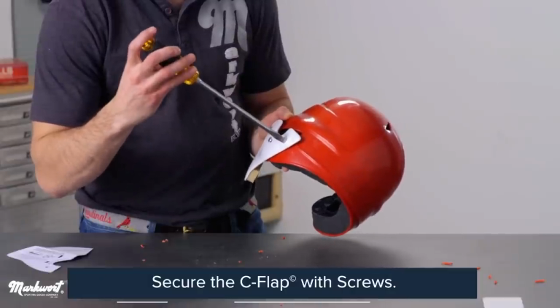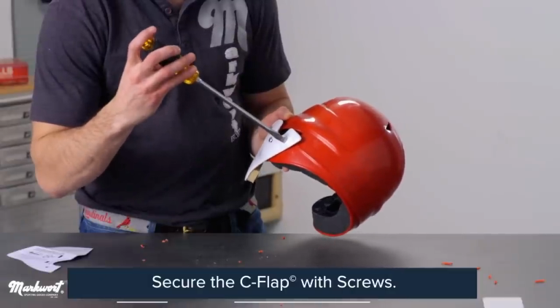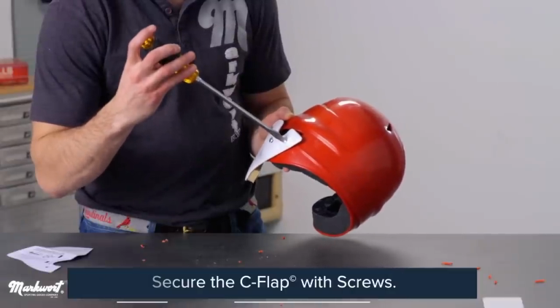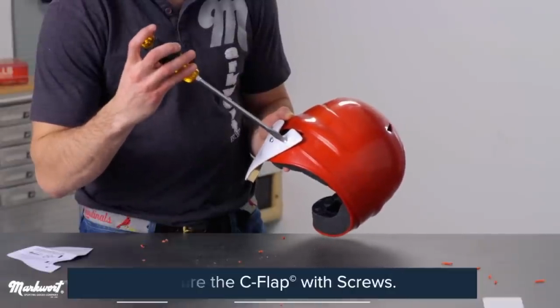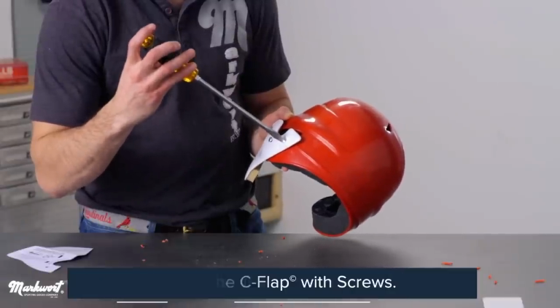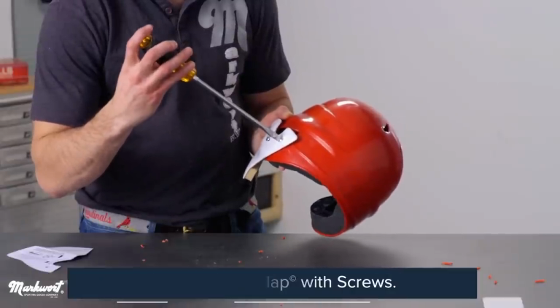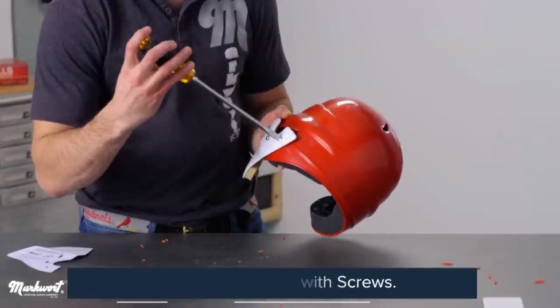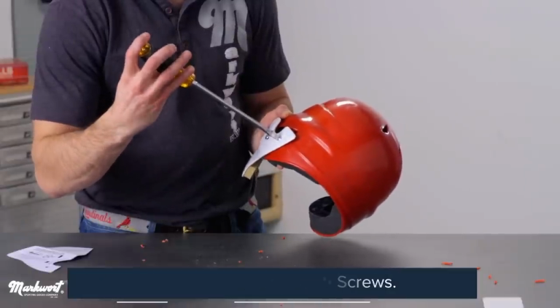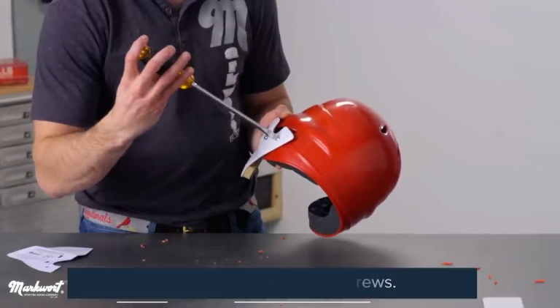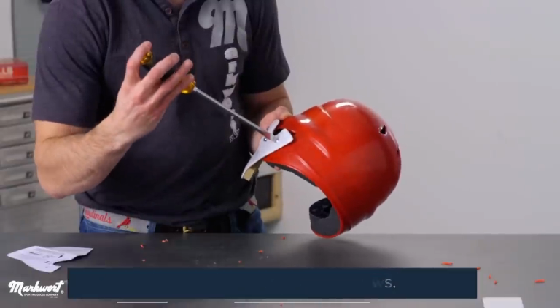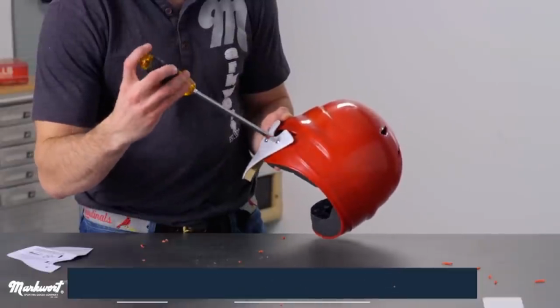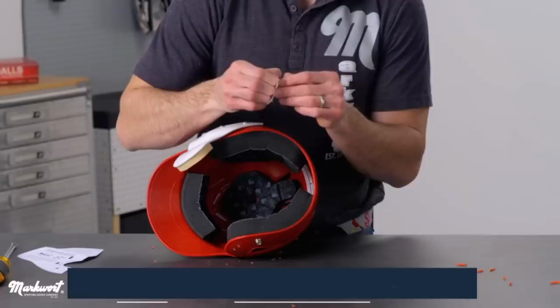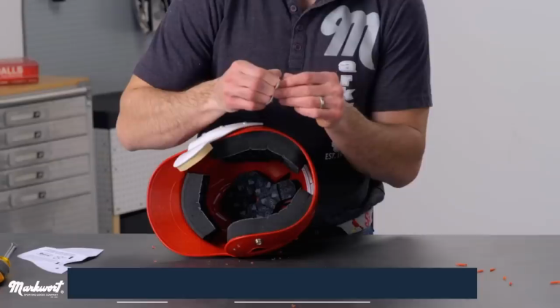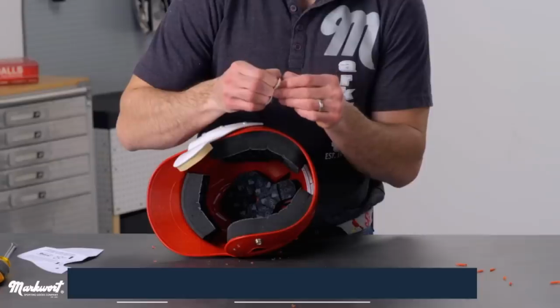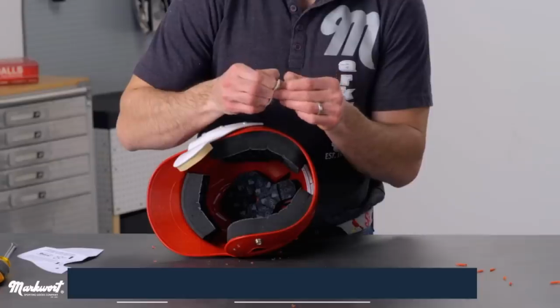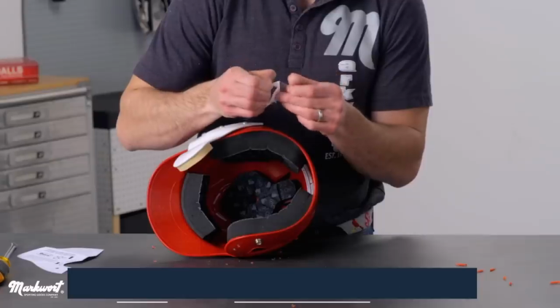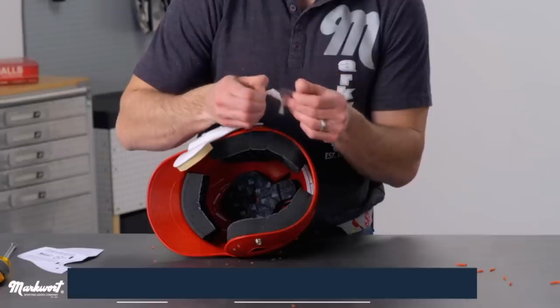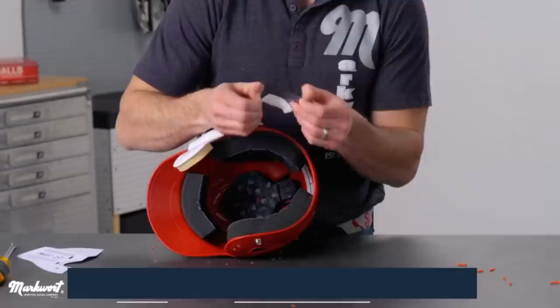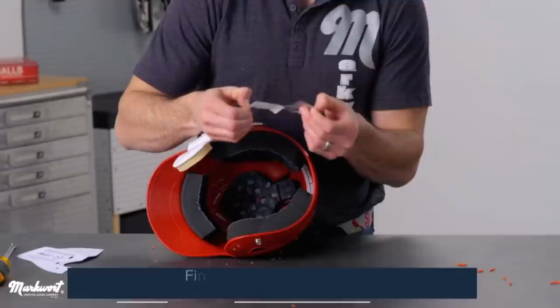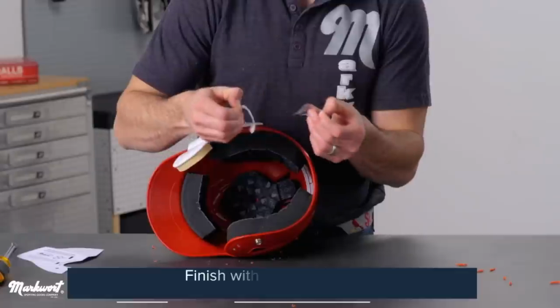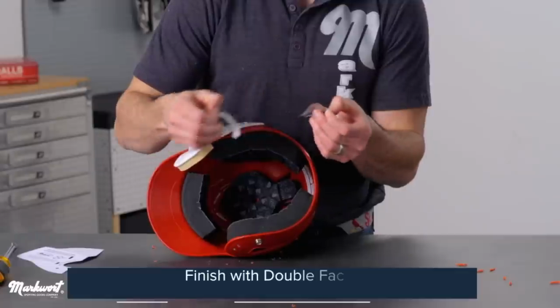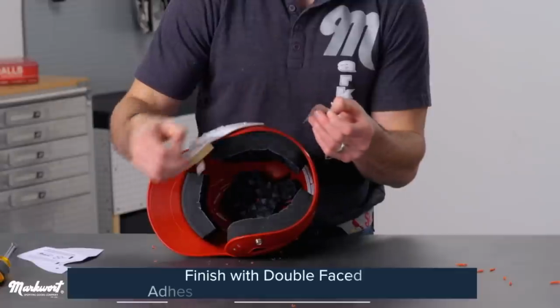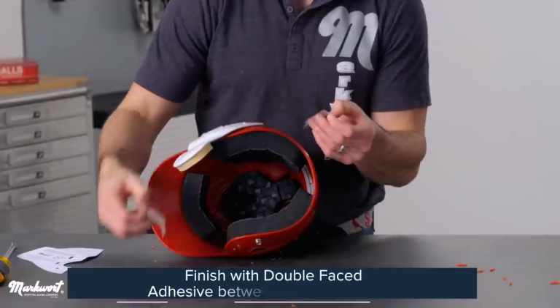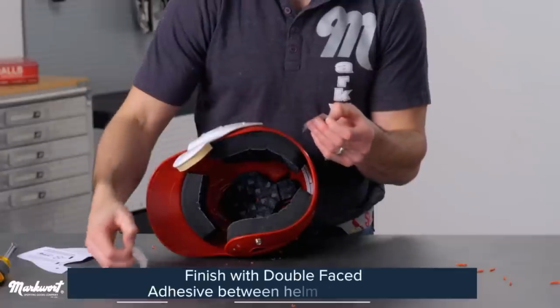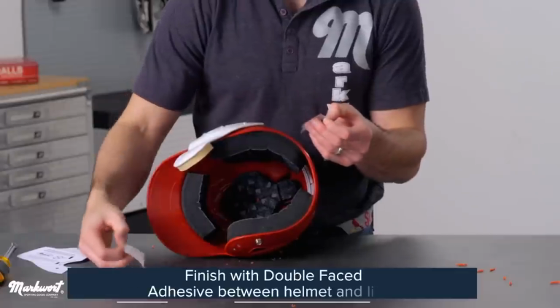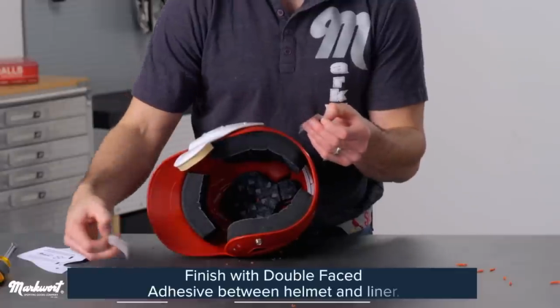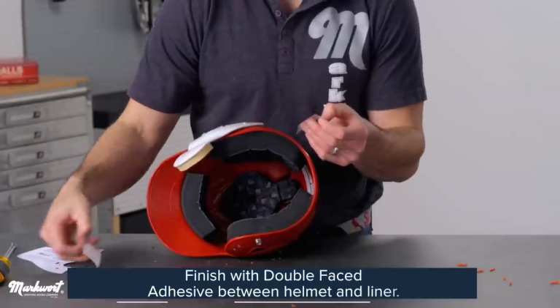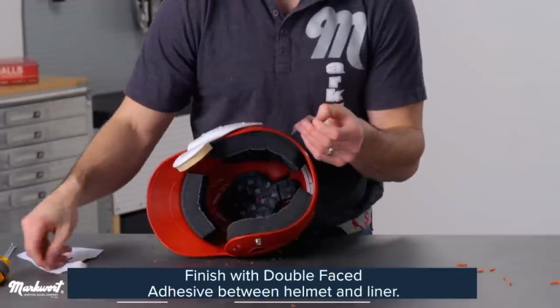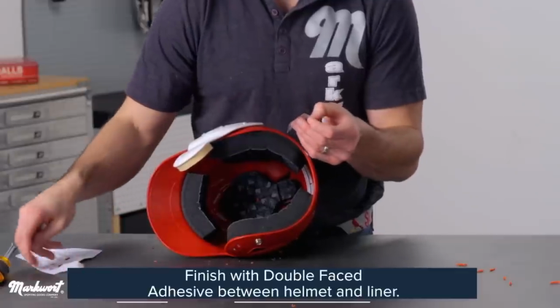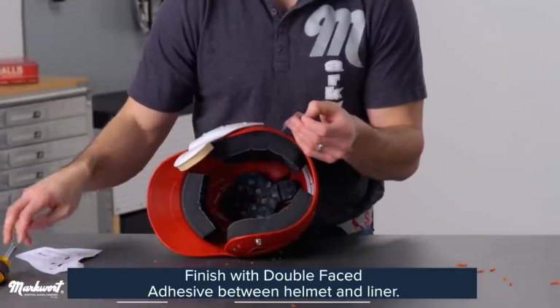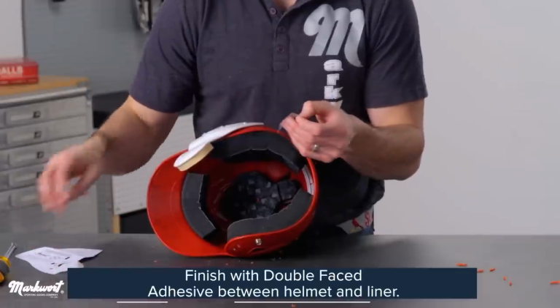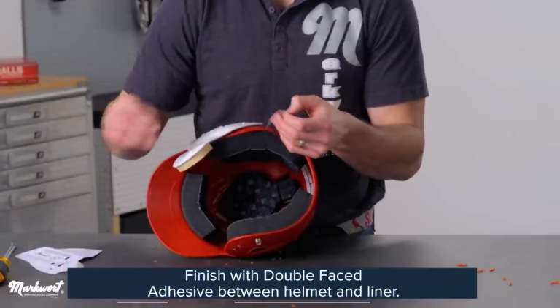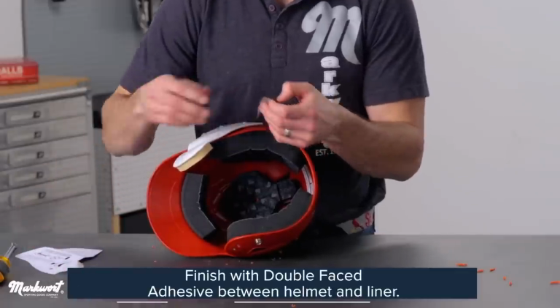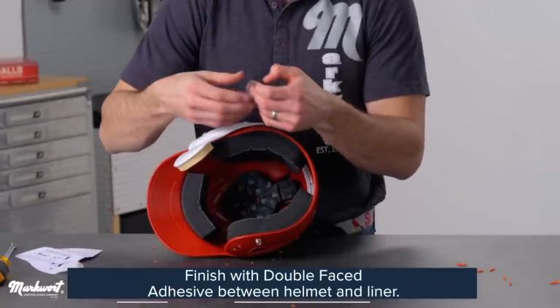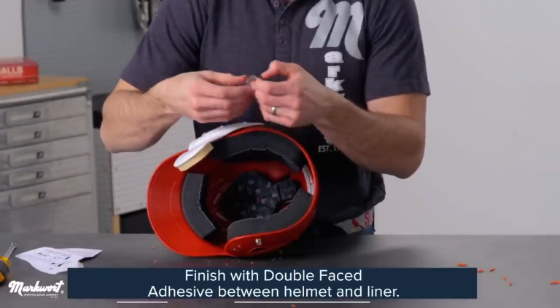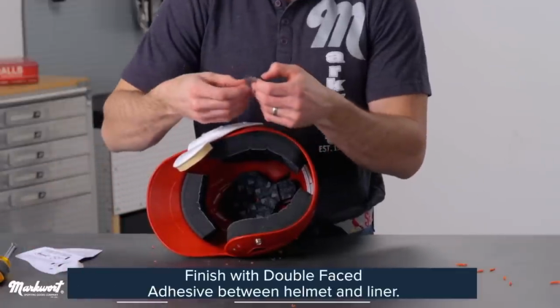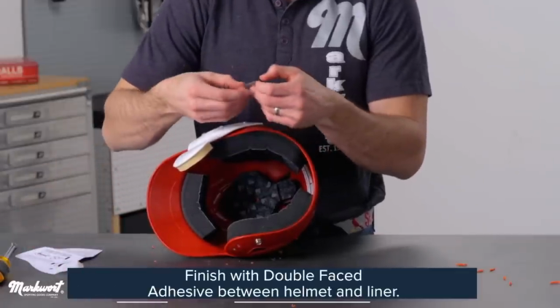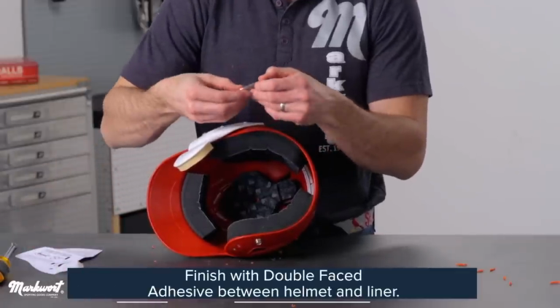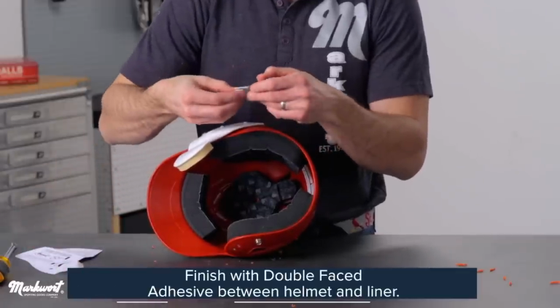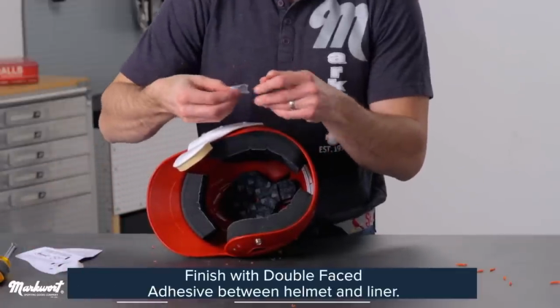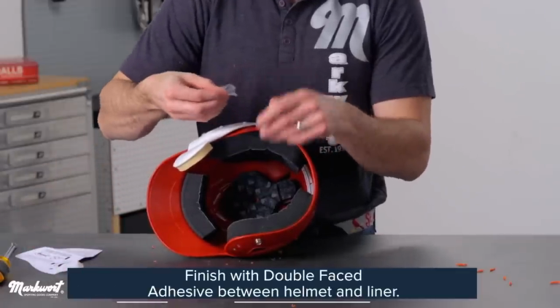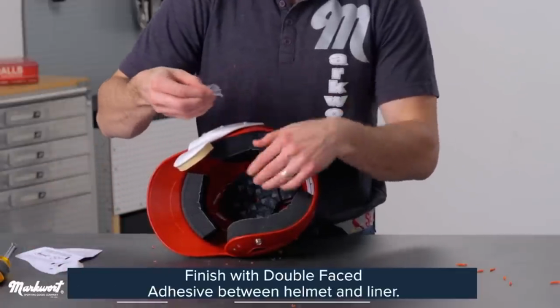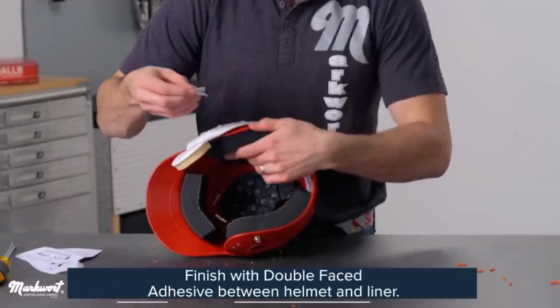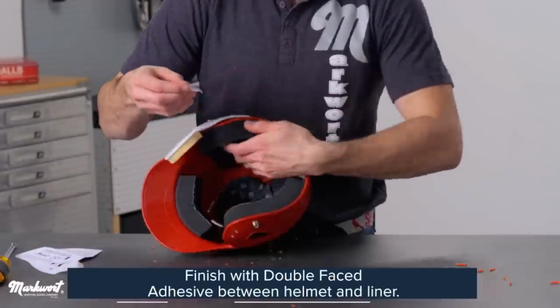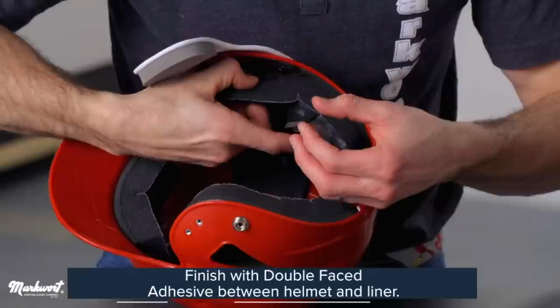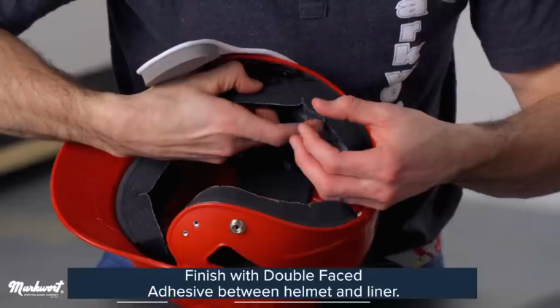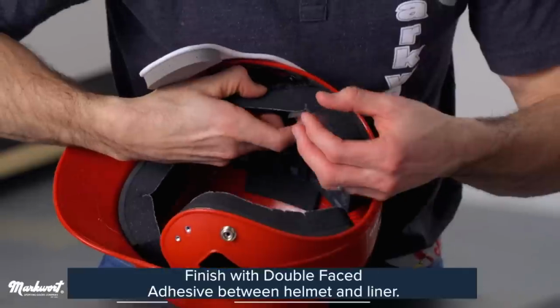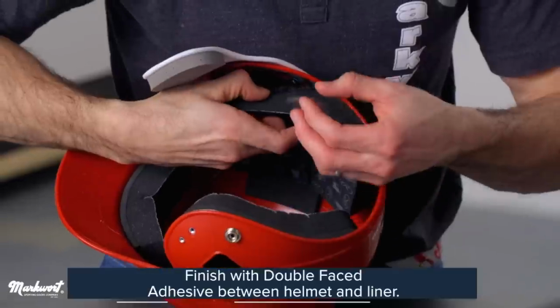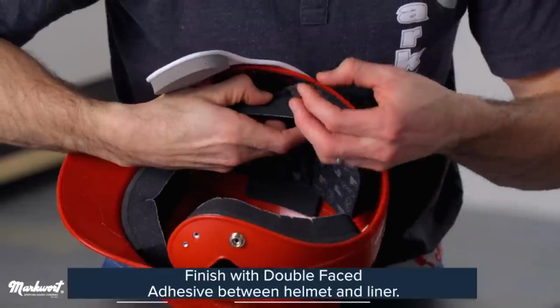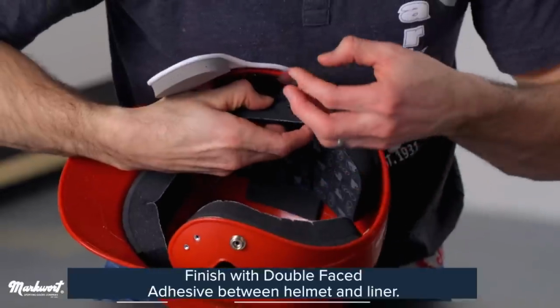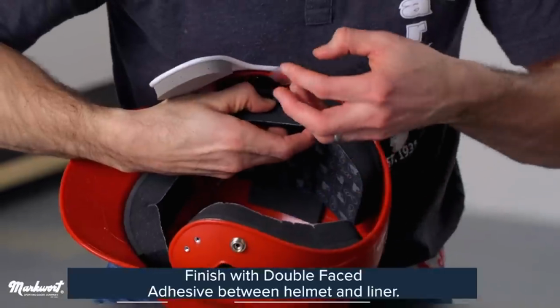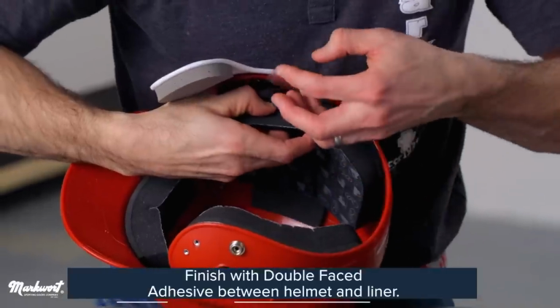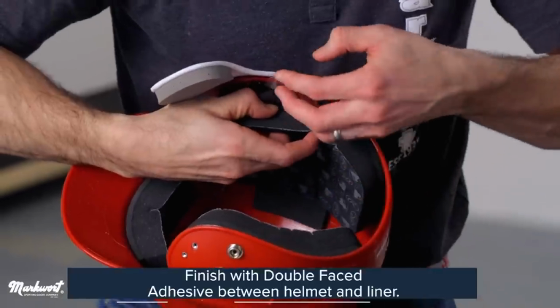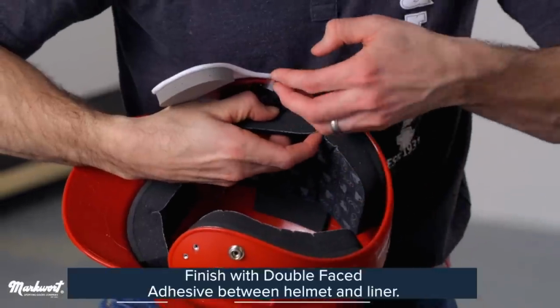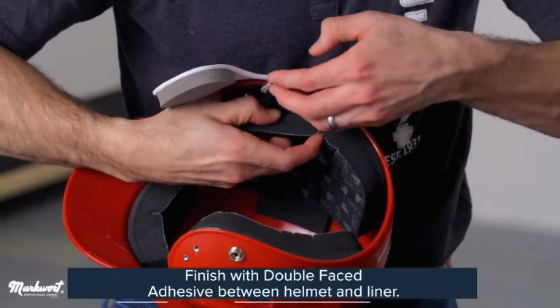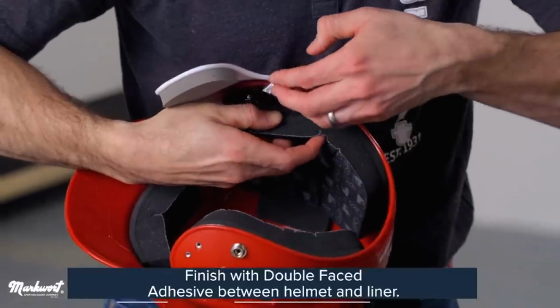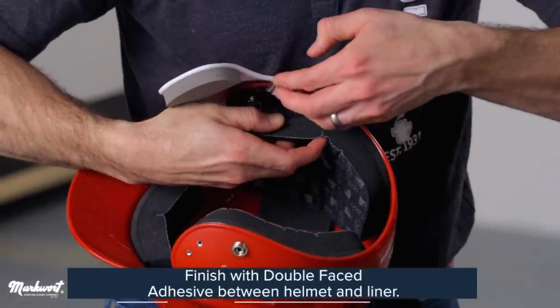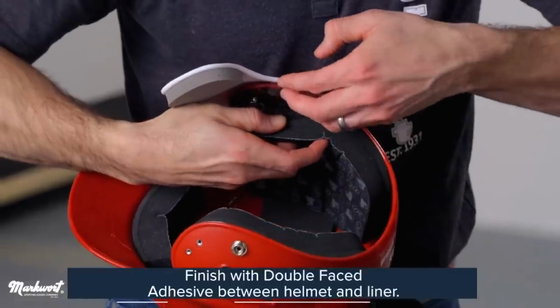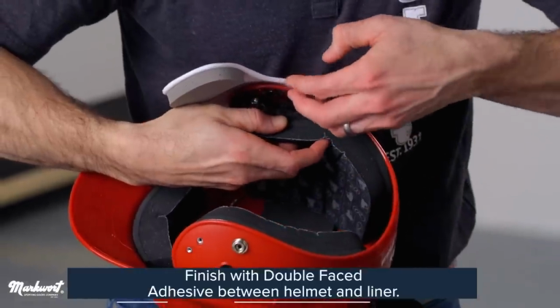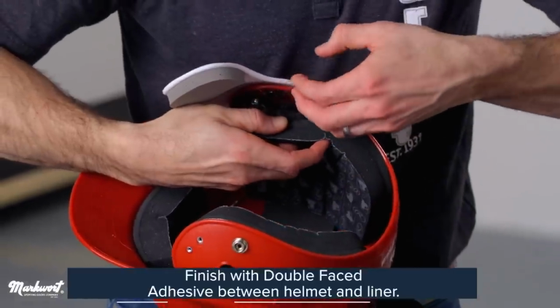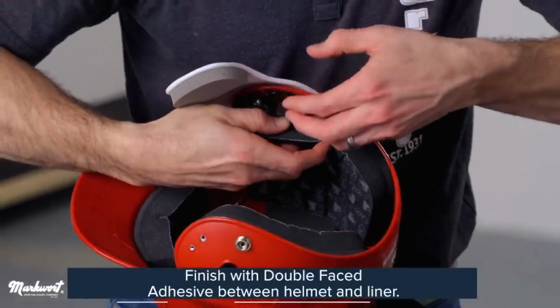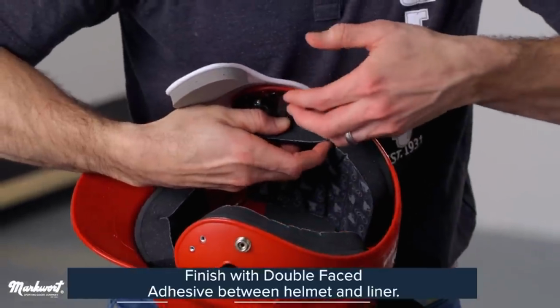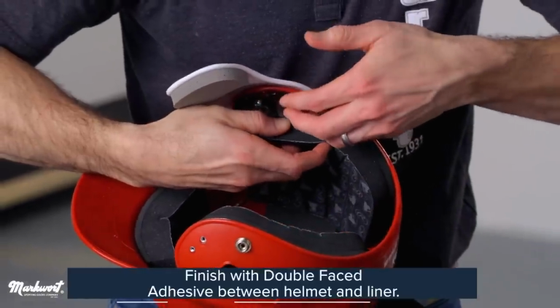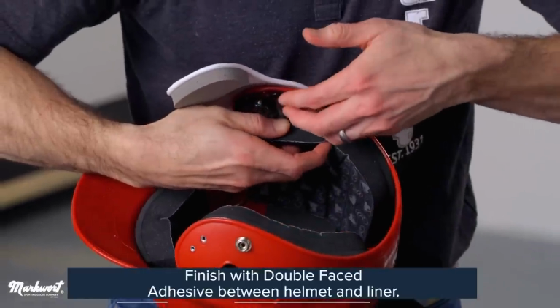For the last step, use double-face adhesive to reattach the padding liner onto the inside of the helmet.